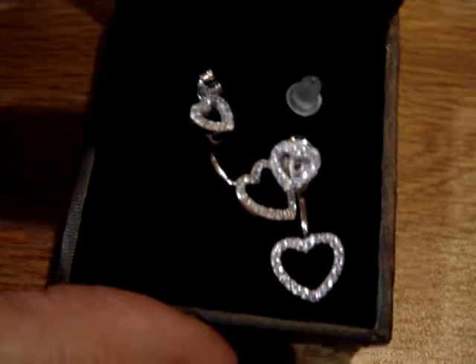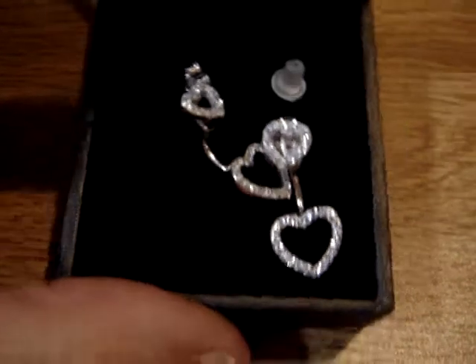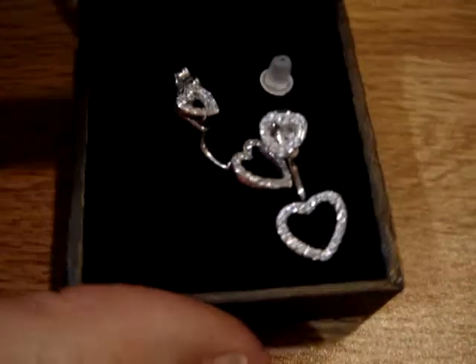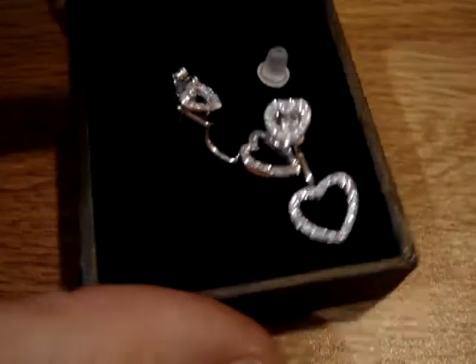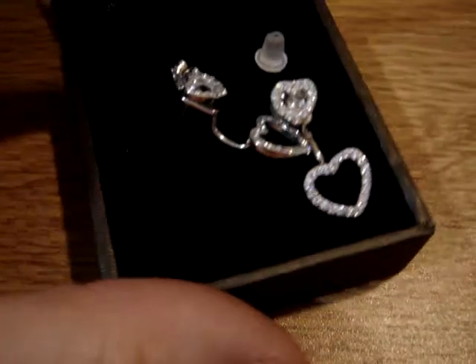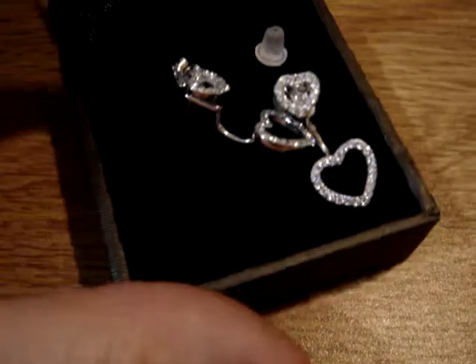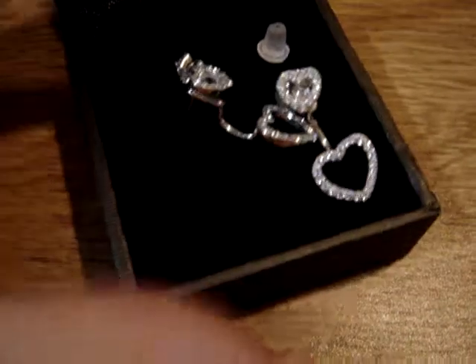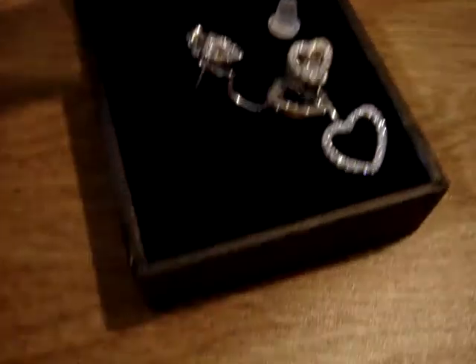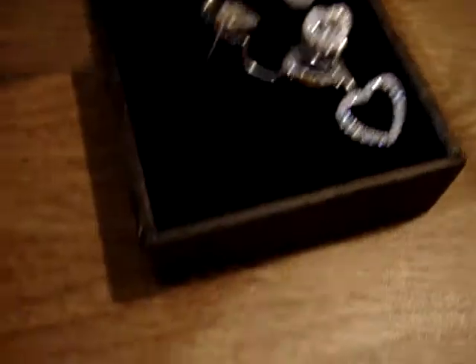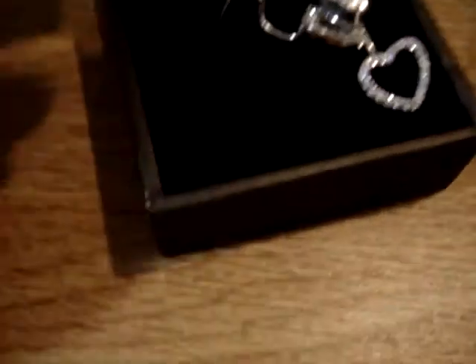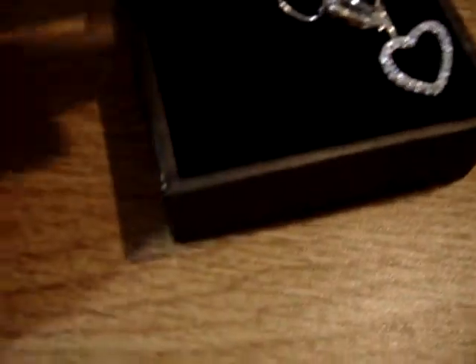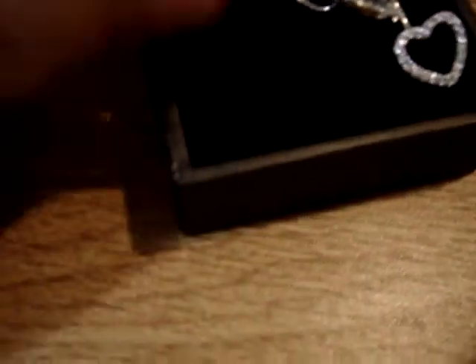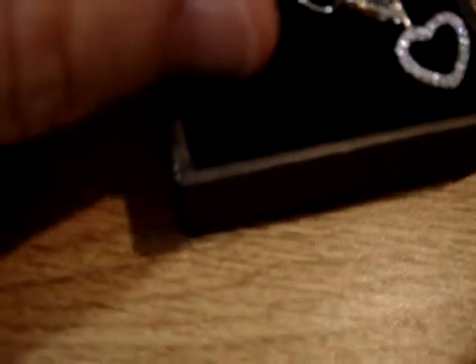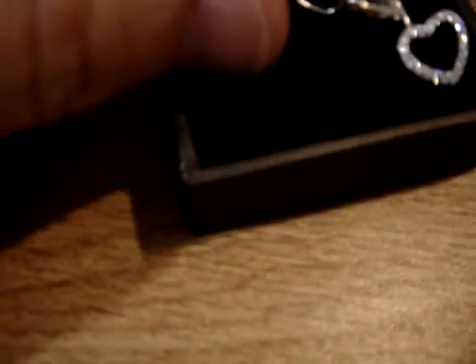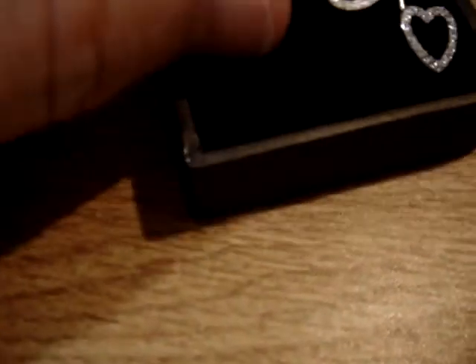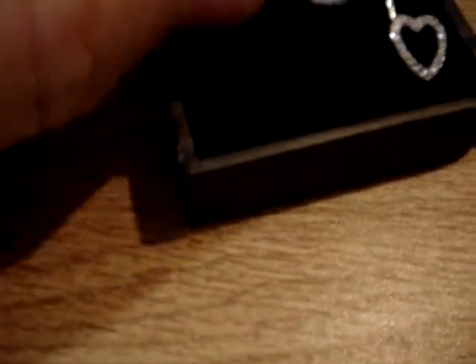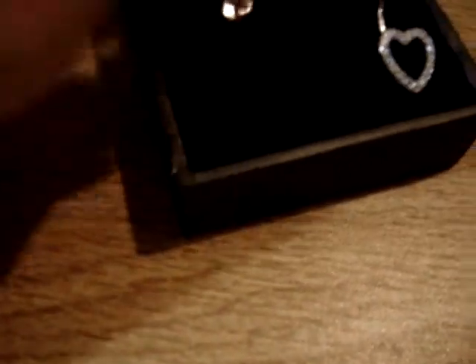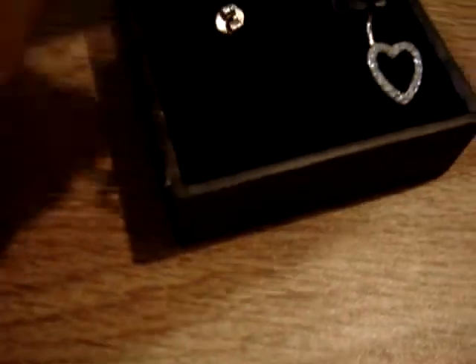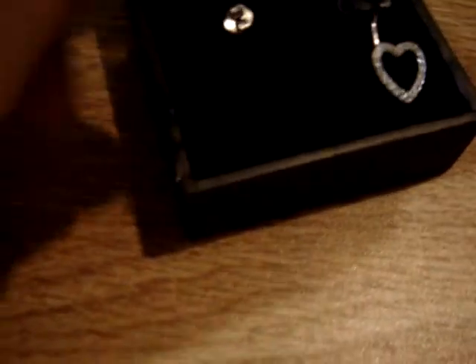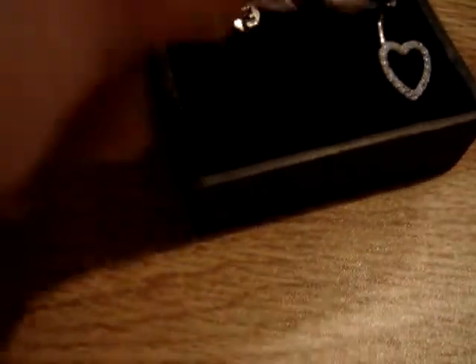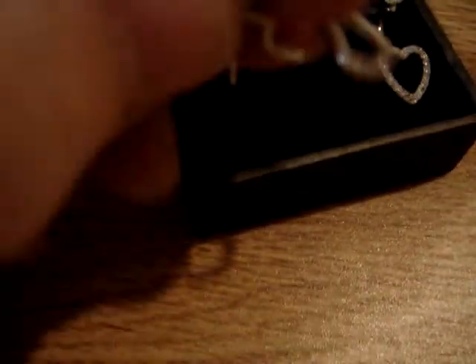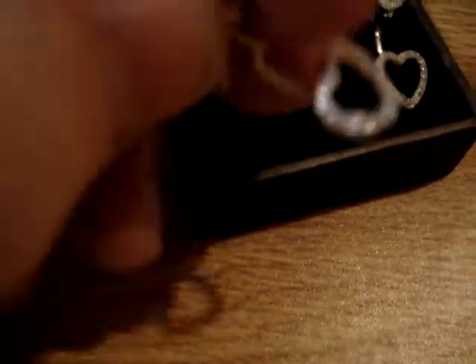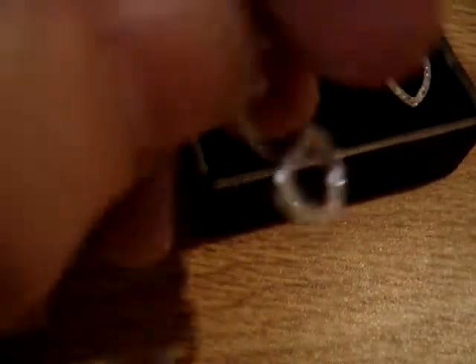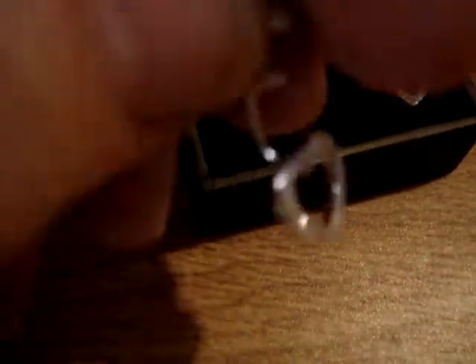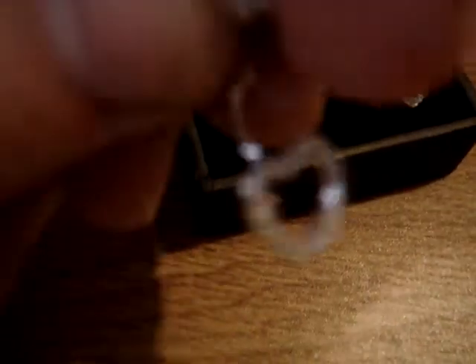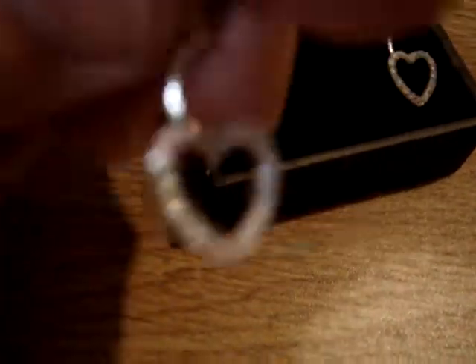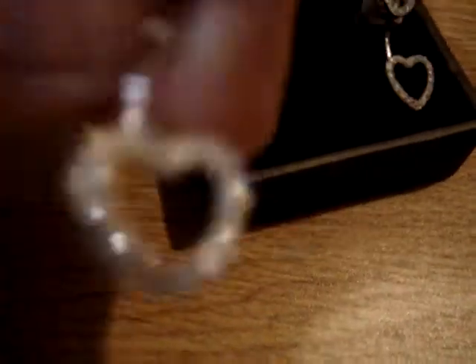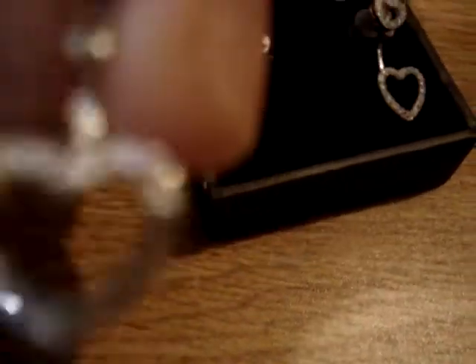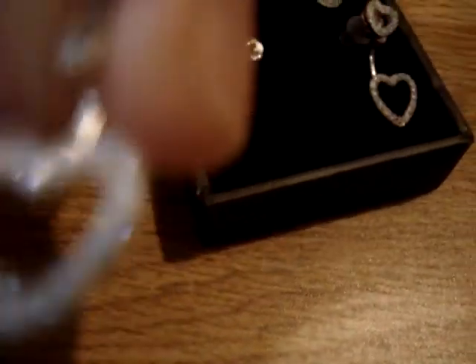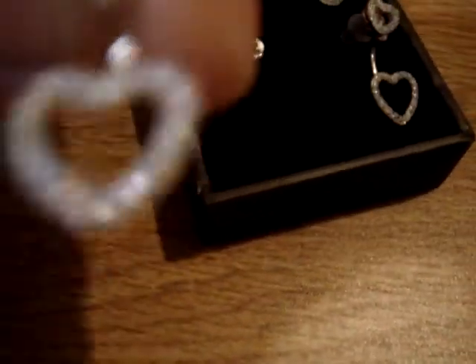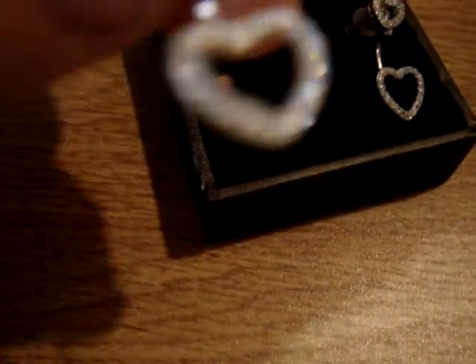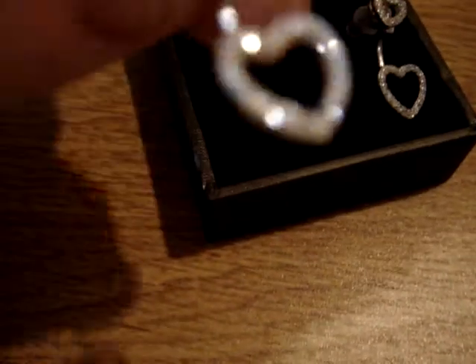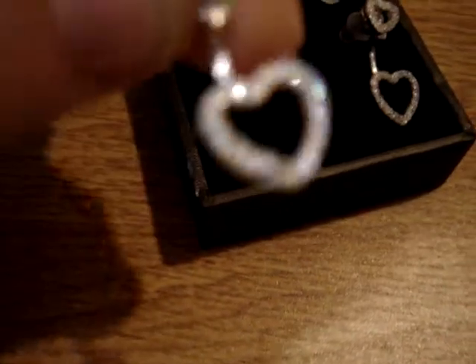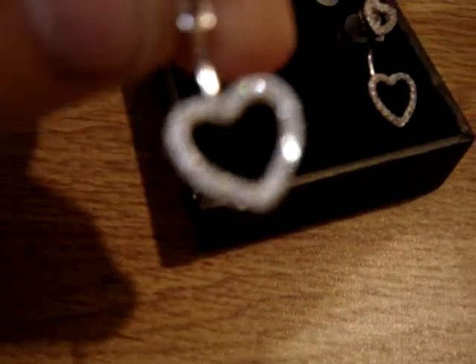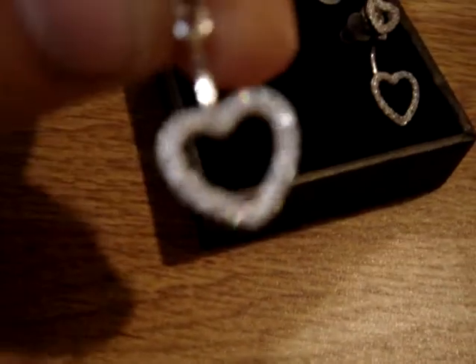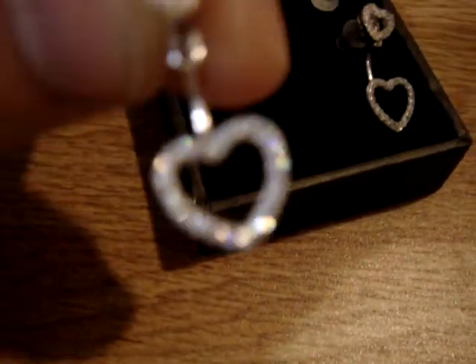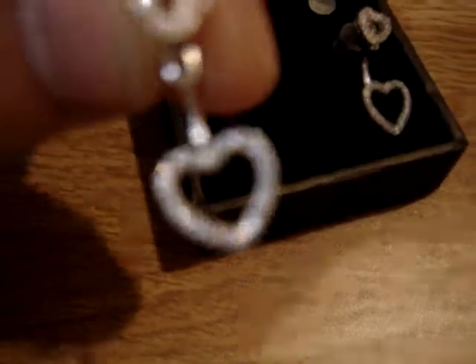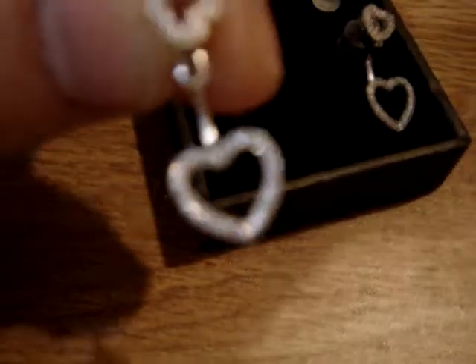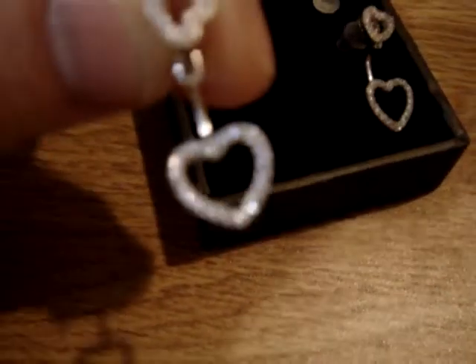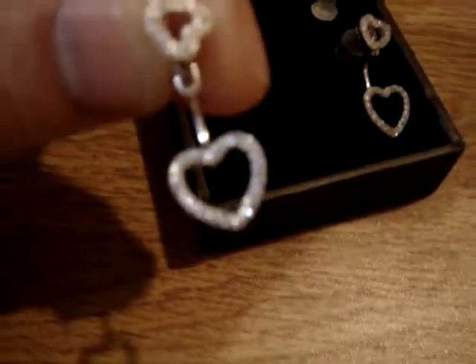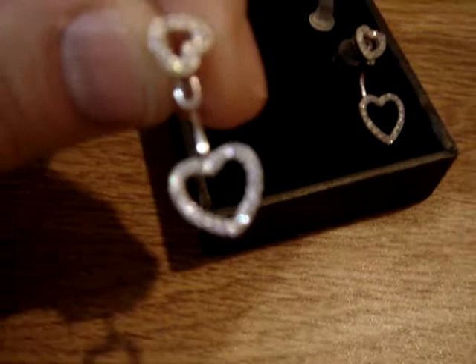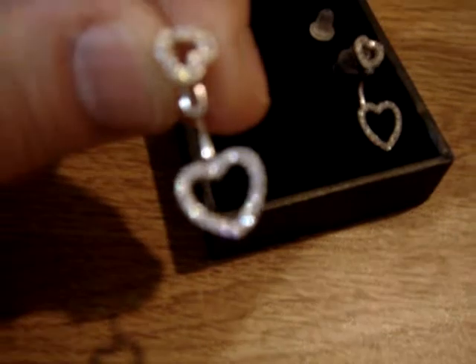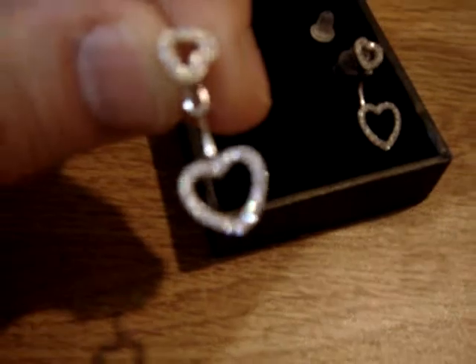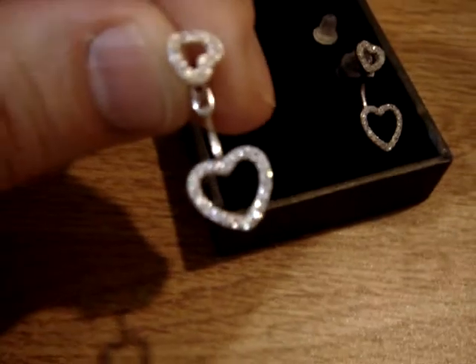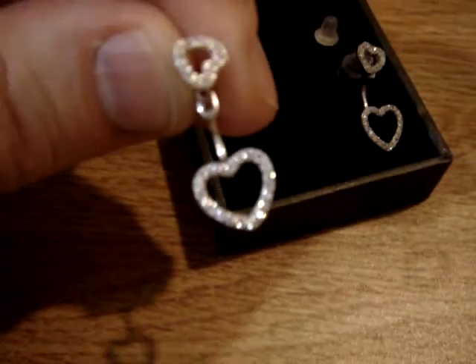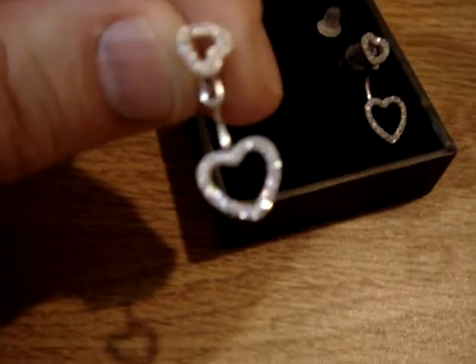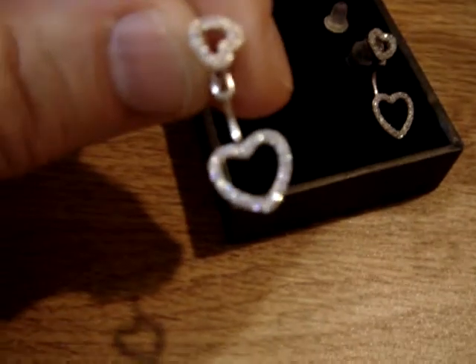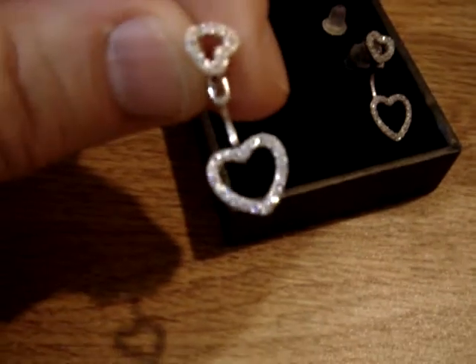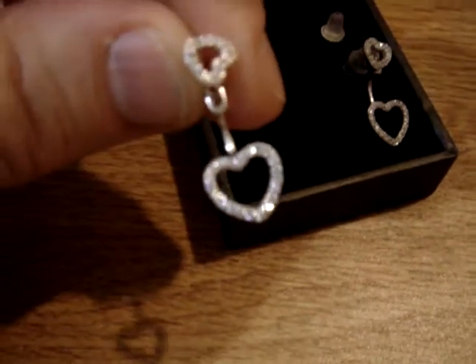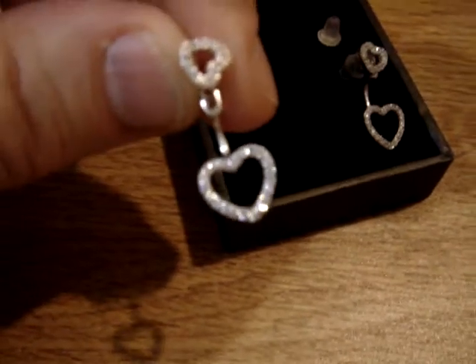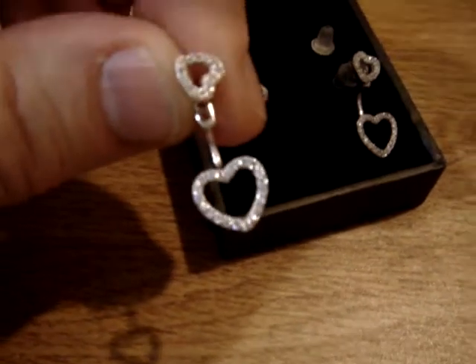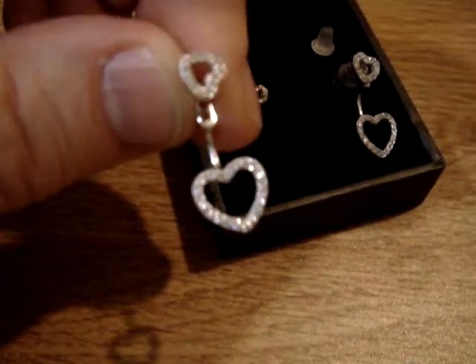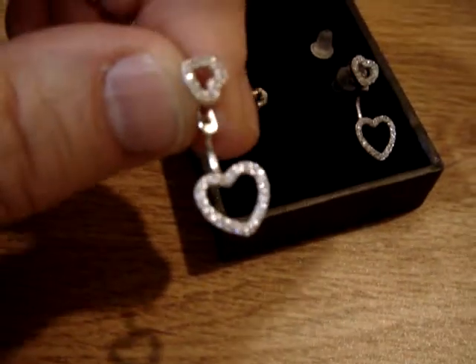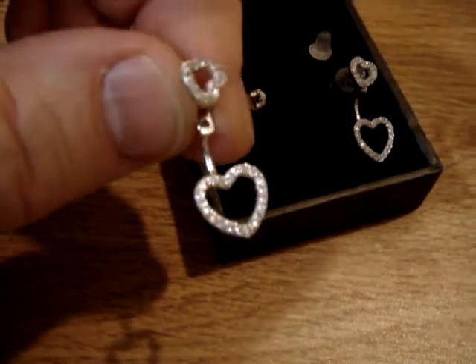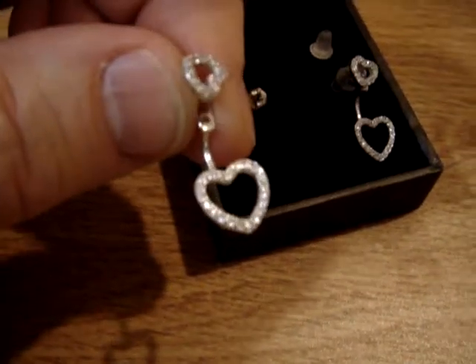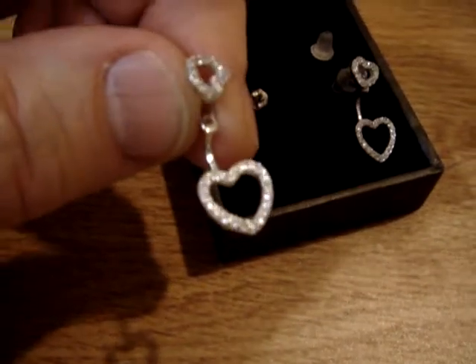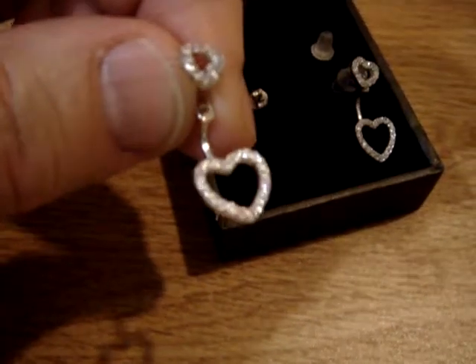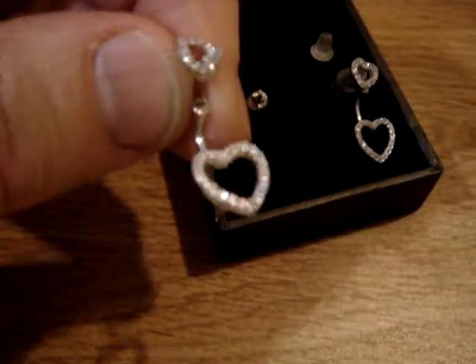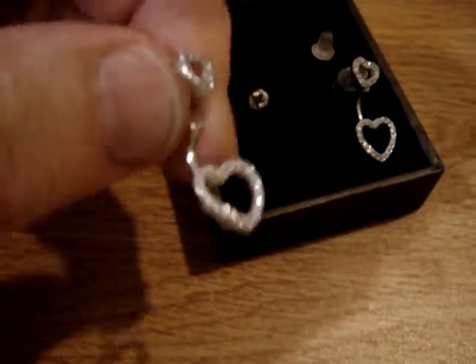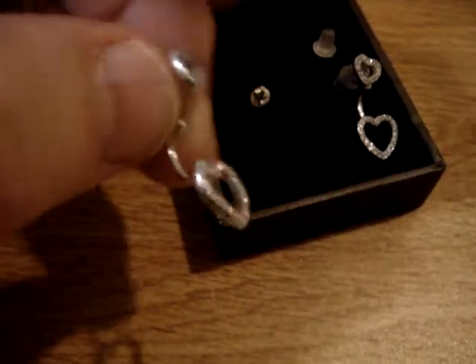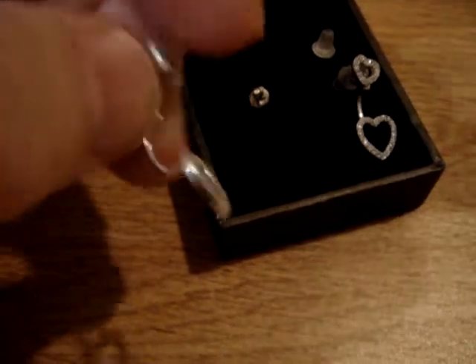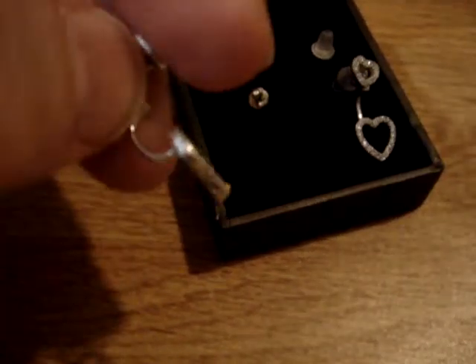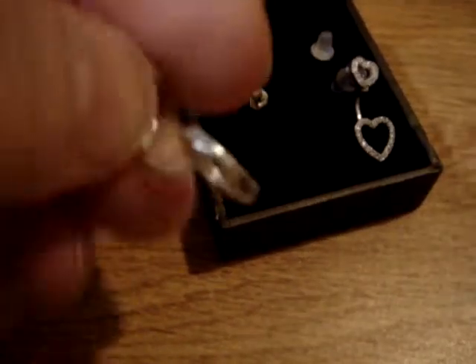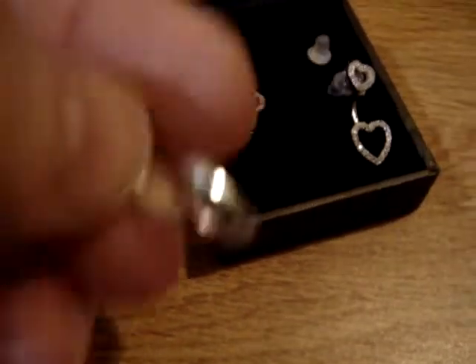Really nice quality, very, very pretty. I think these would make a lovely gift for an anniversary, wedding, prom, or anything.